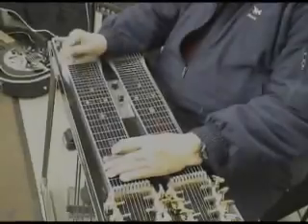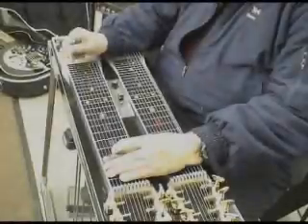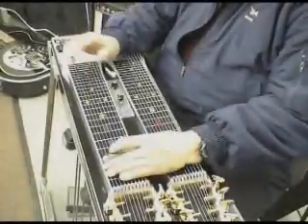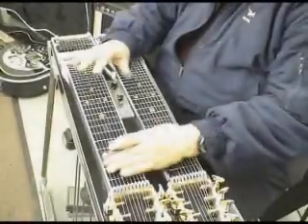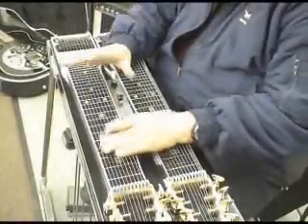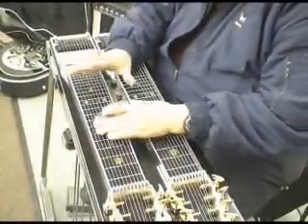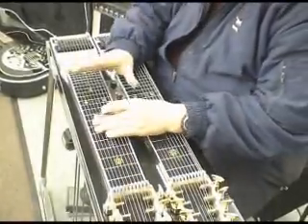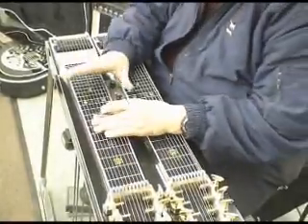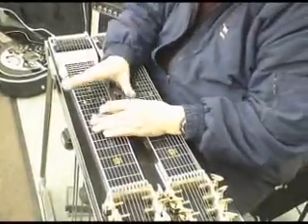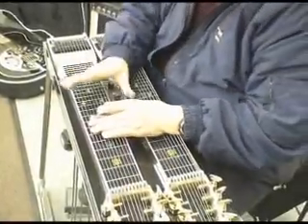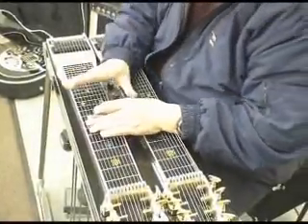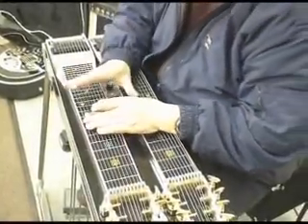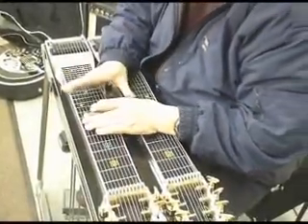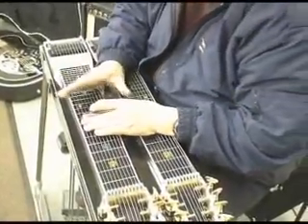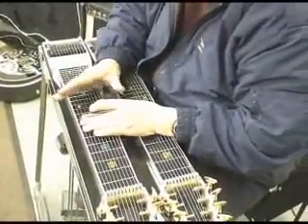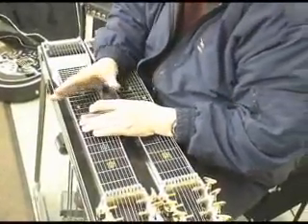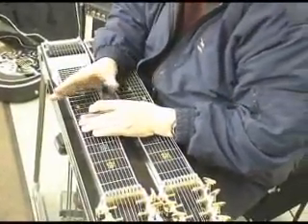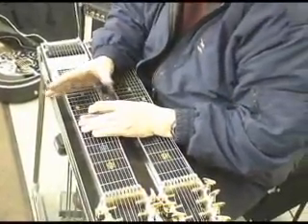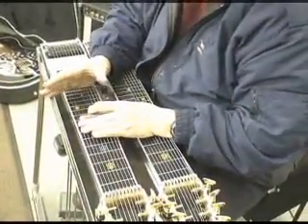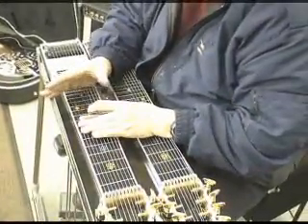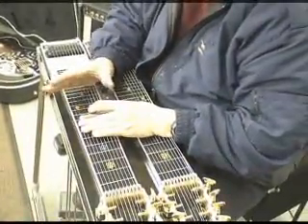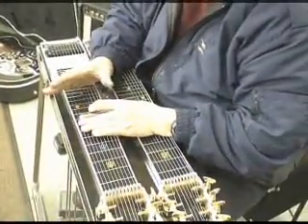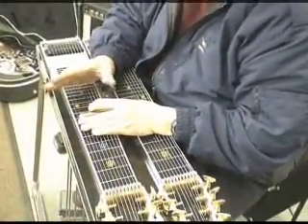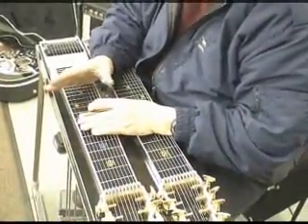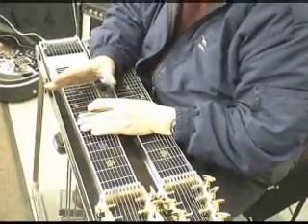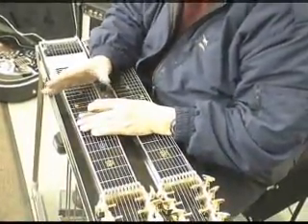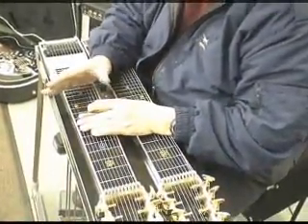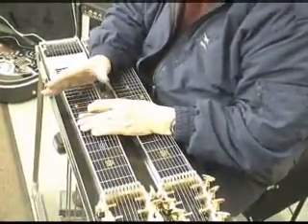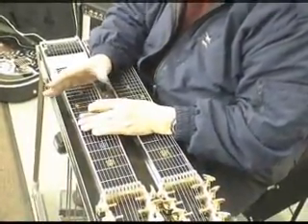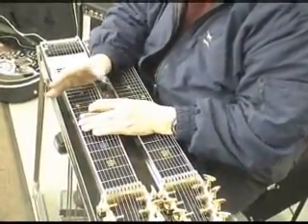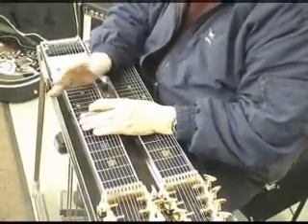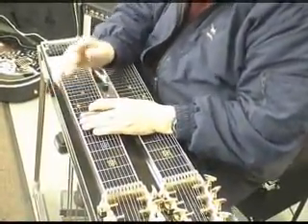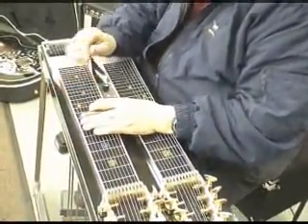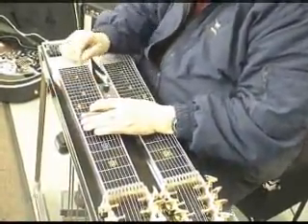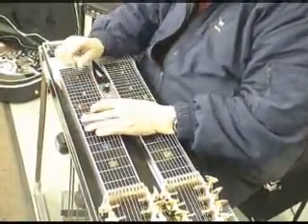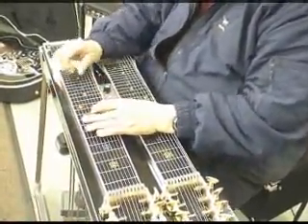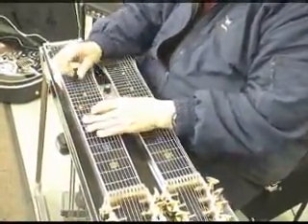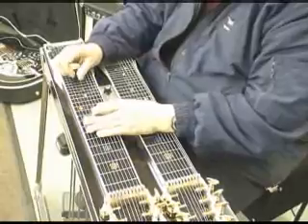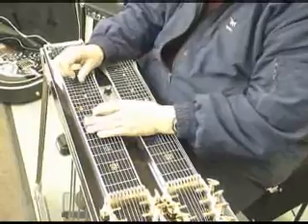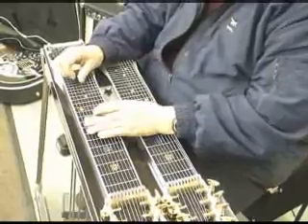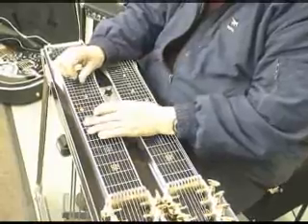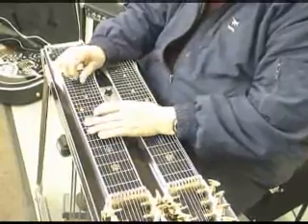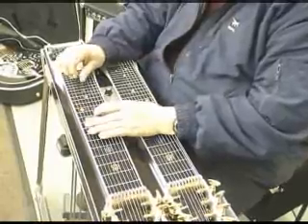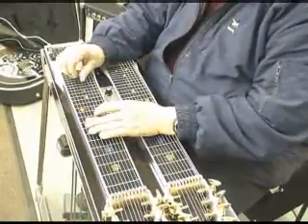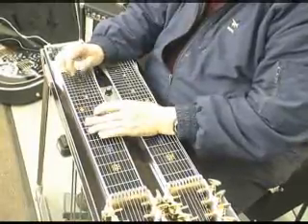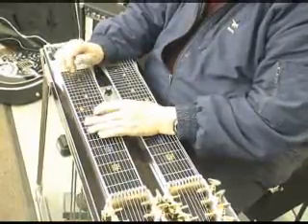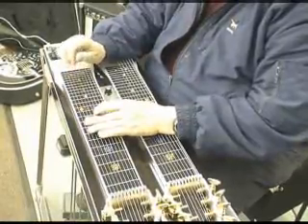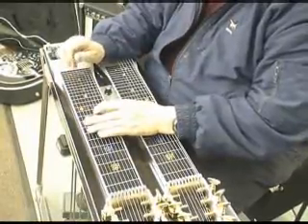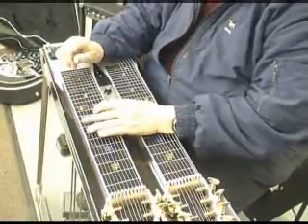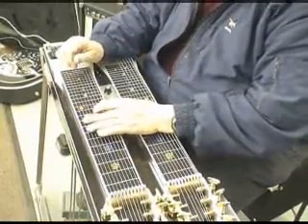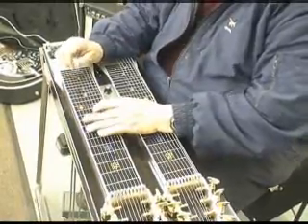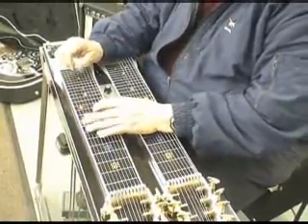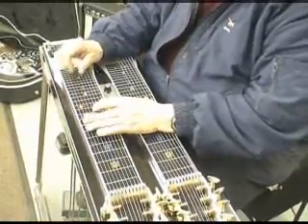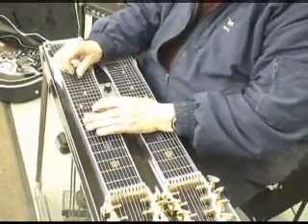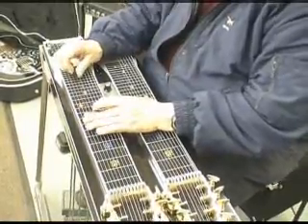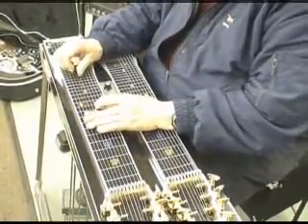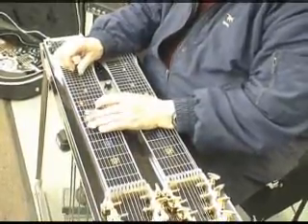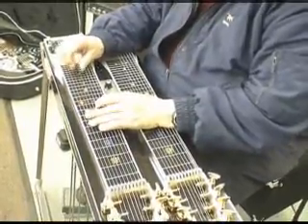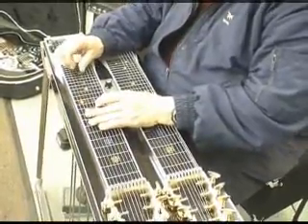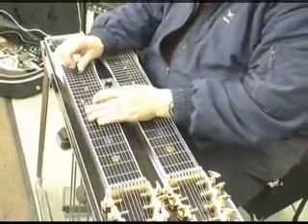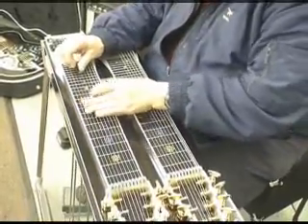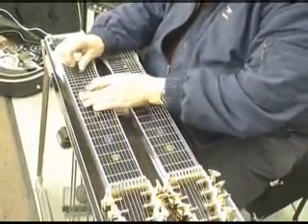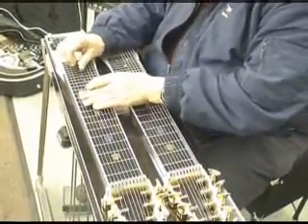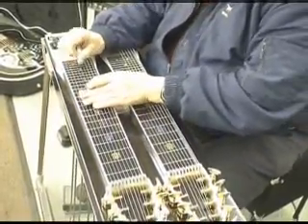I just want to show you what's necessary — some things you really need to know to play steel guitar. One is scales and harmony, like chords.